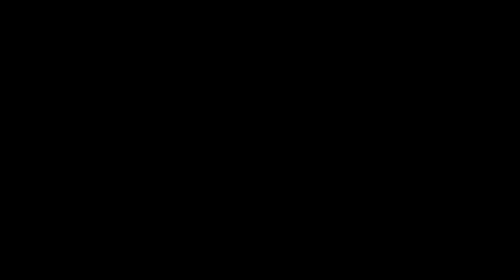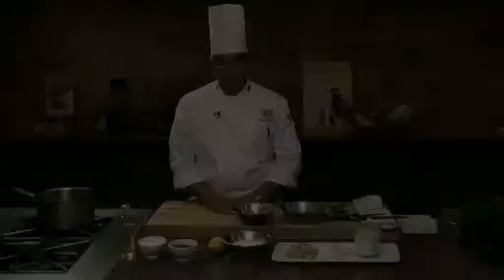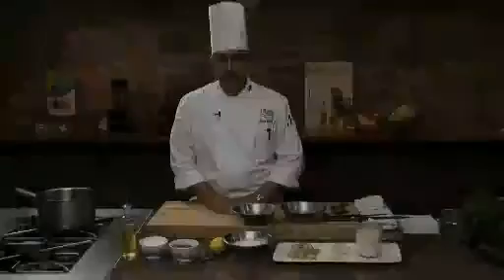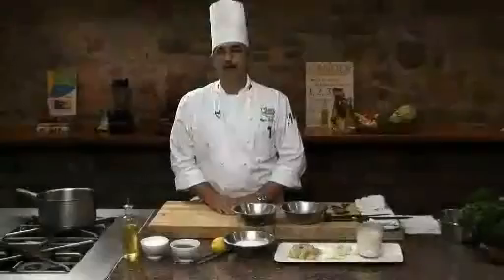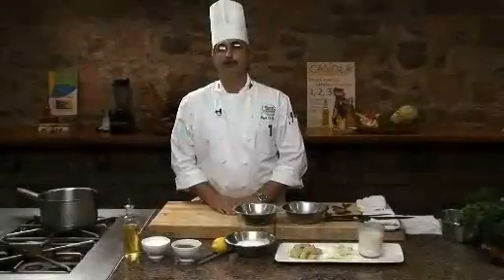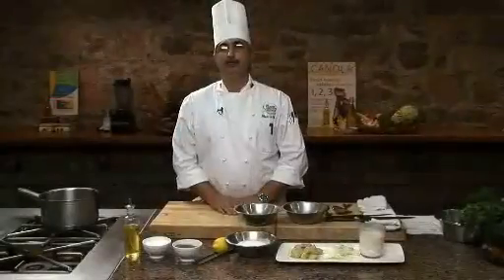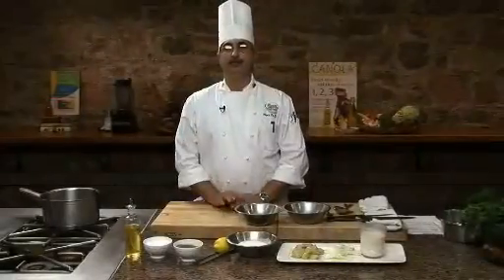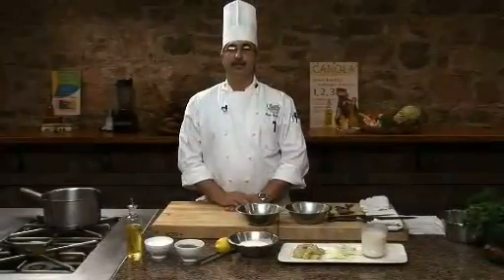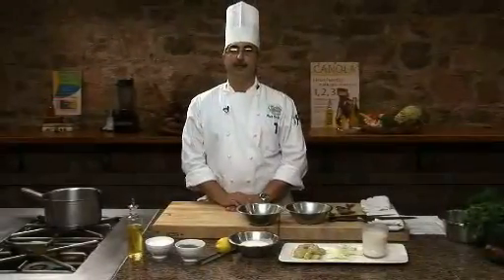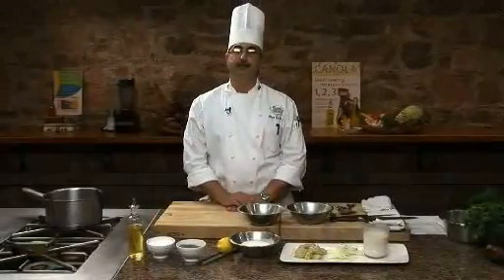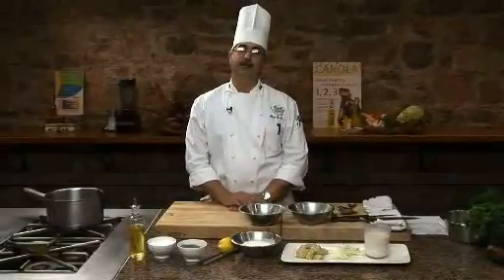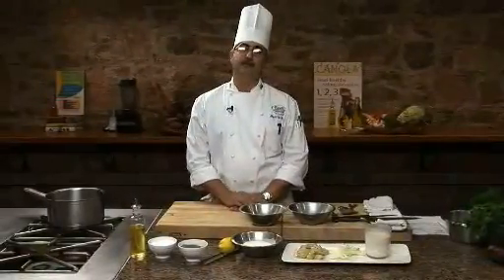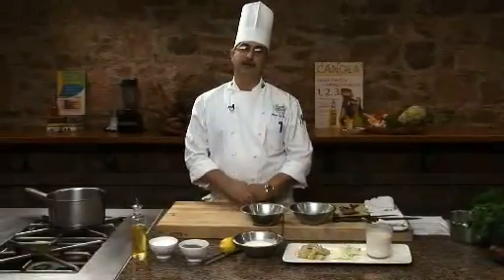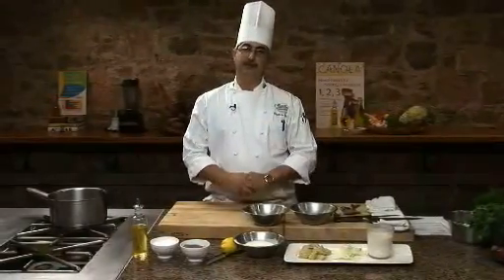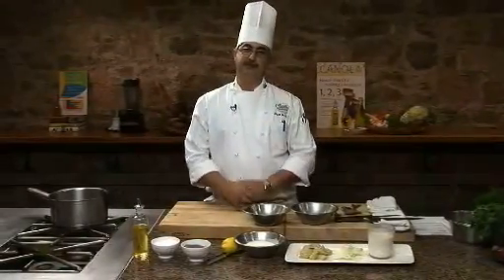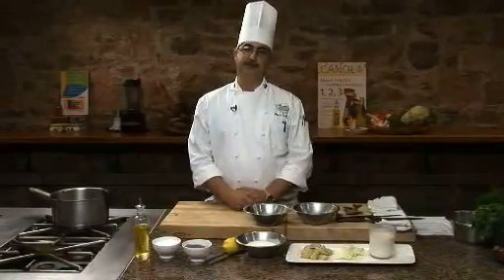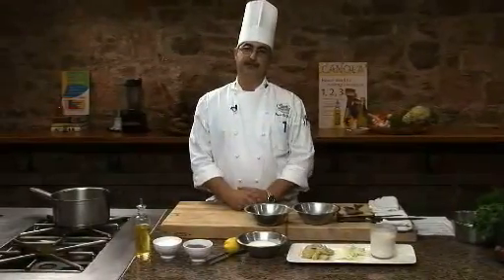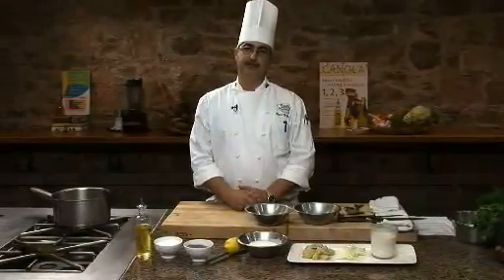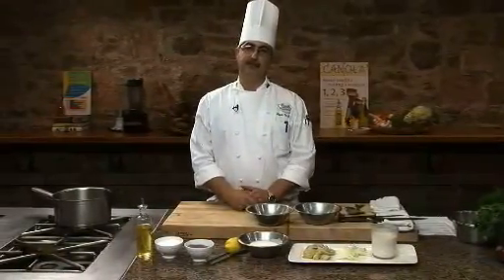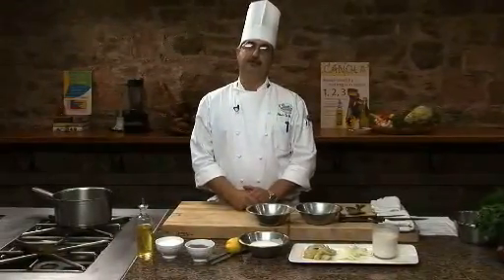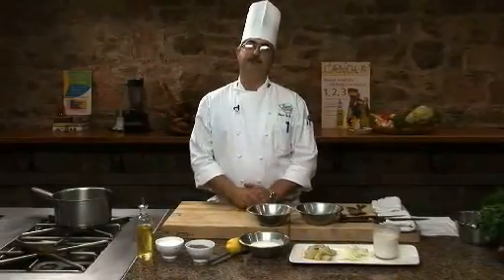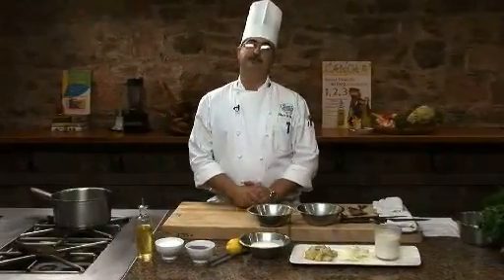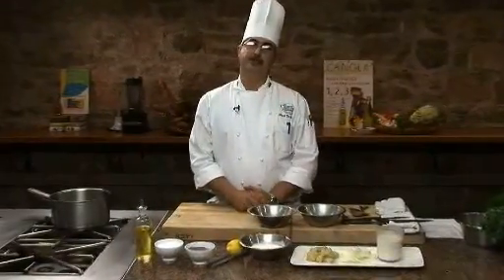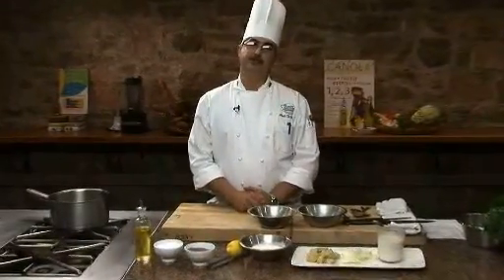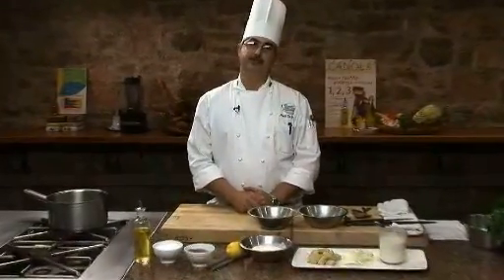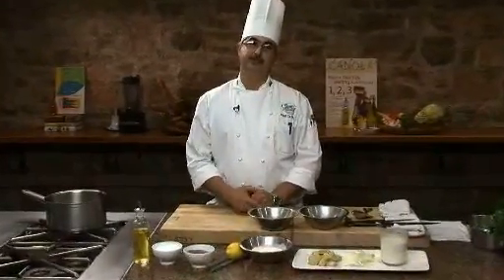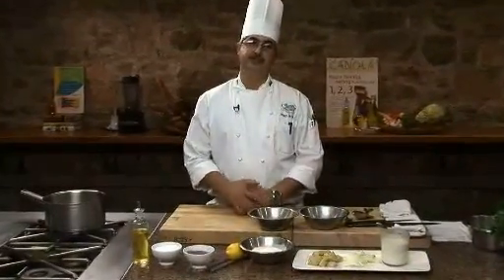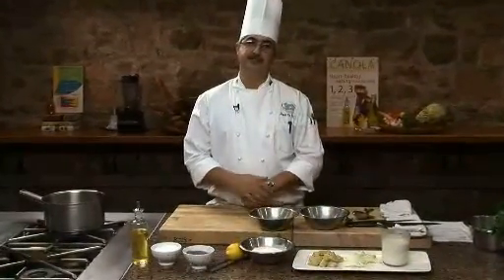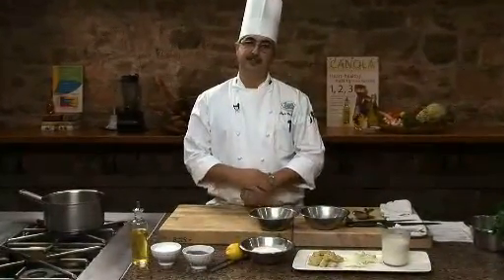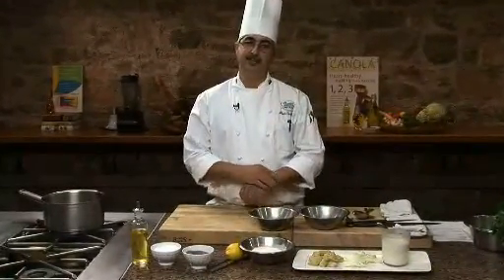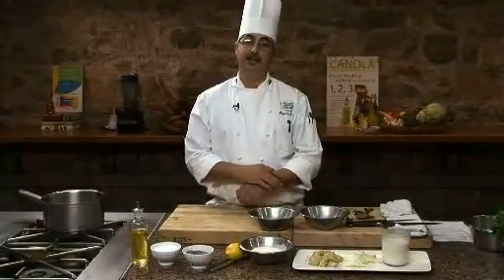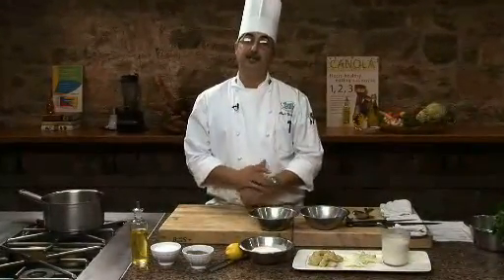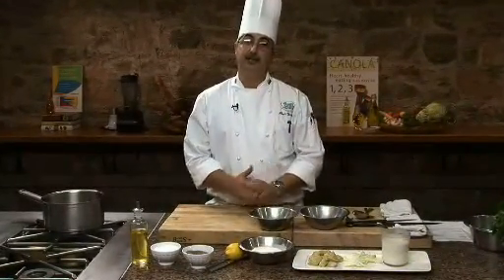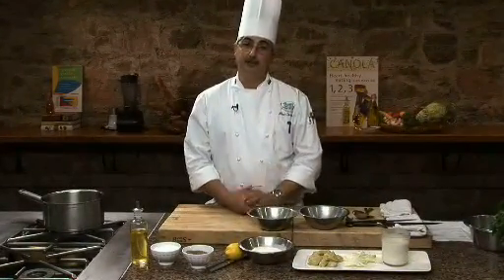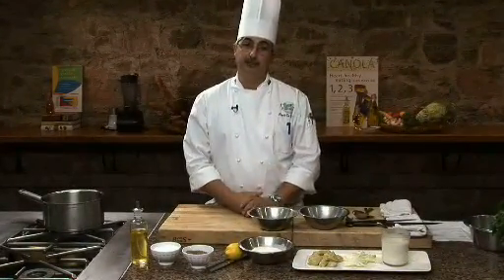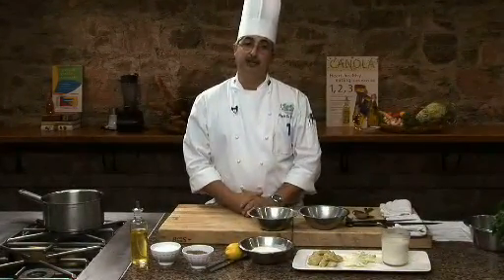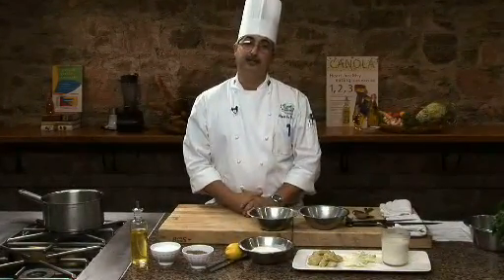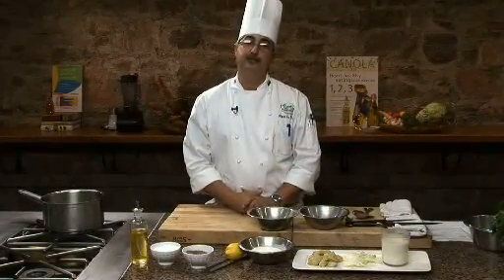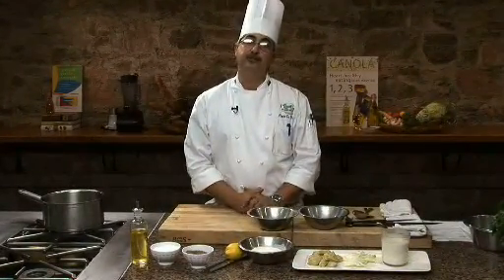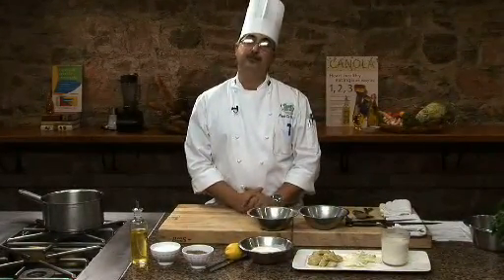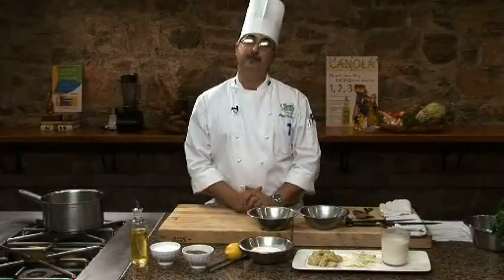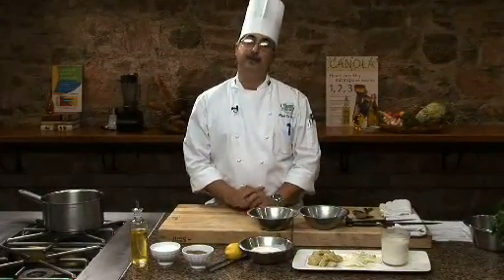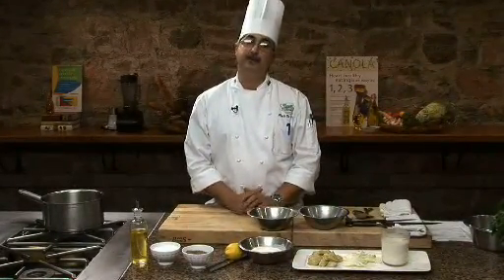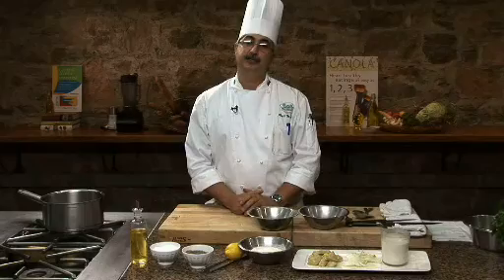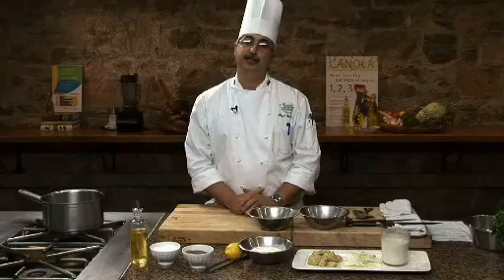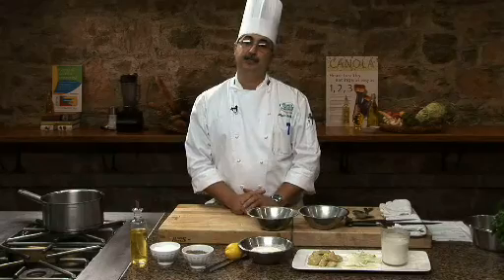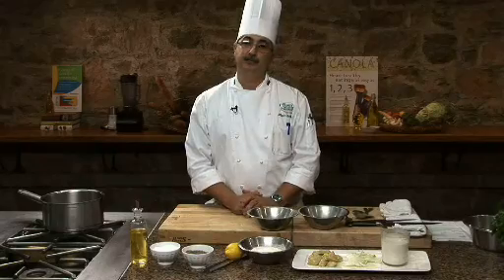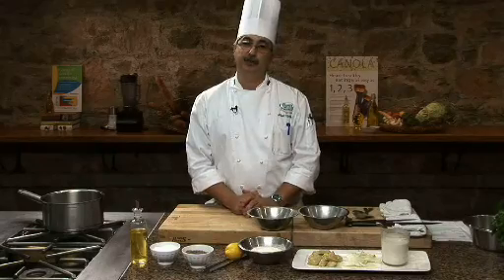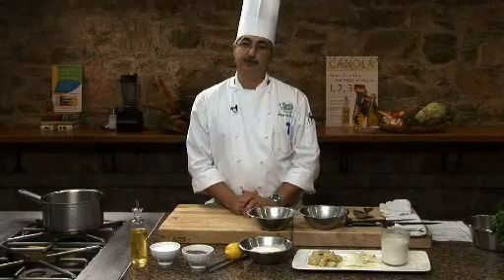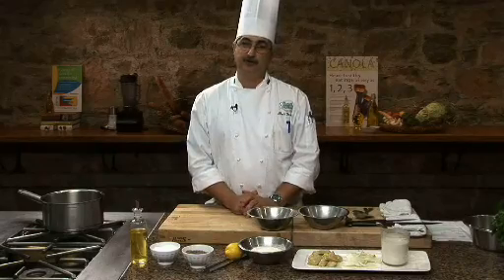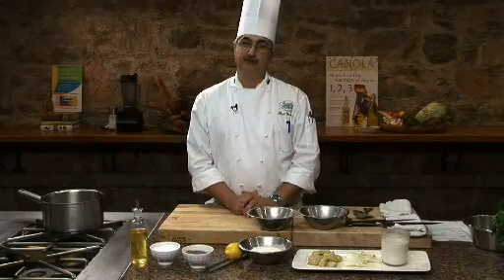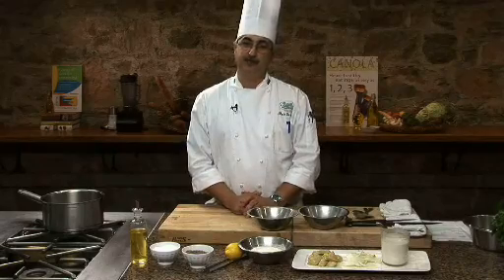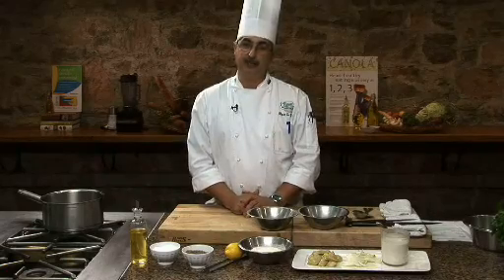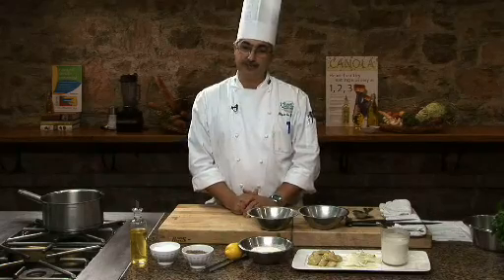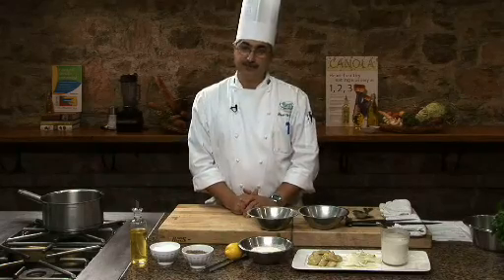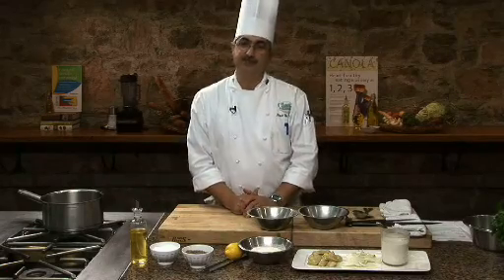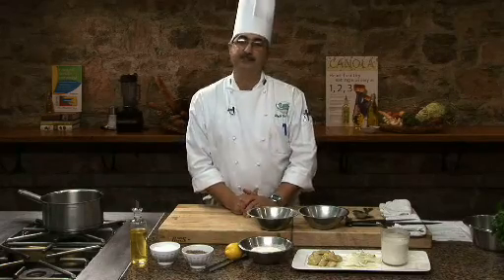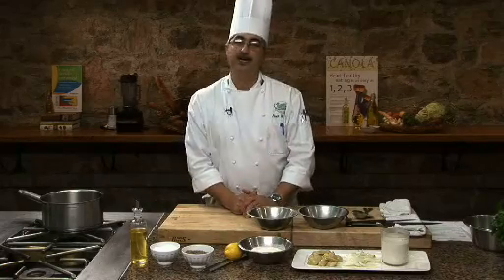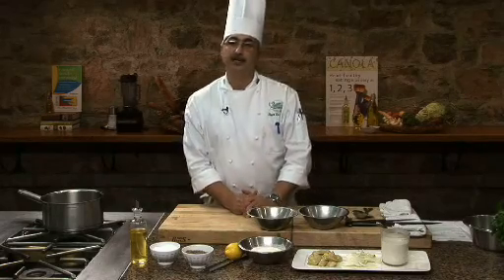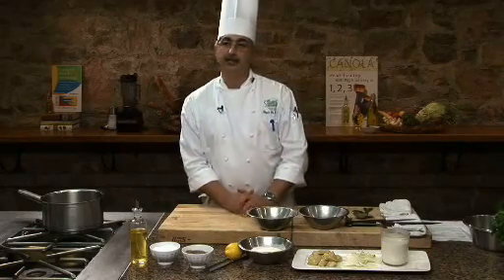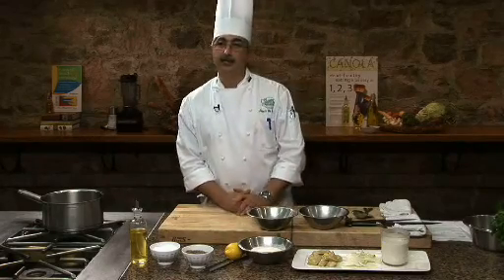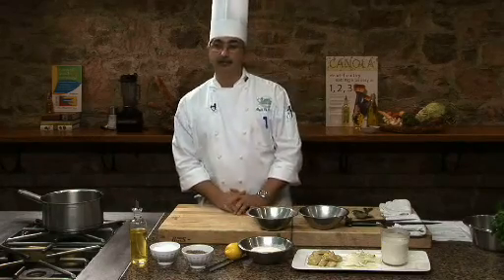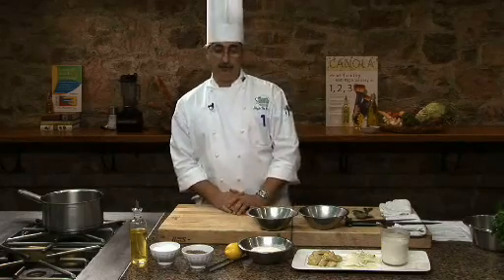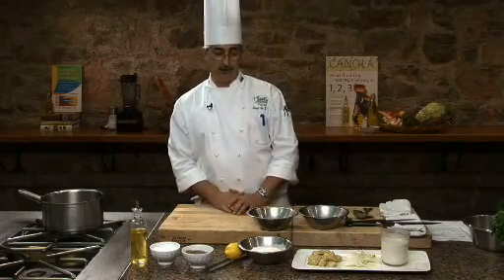Hello, everyone. I'm Chef Almir Fonseca. I'm a chef instructor at the CIA, Culinary Institute of America, at the Greystone Campus in San Helena, California.